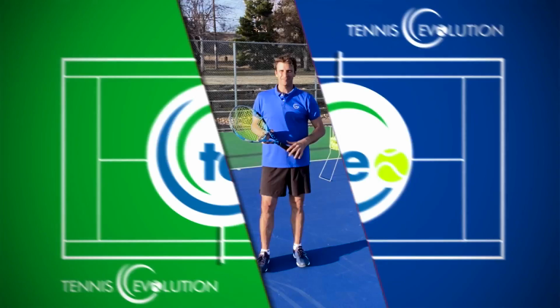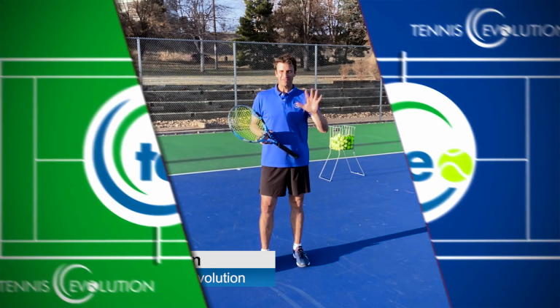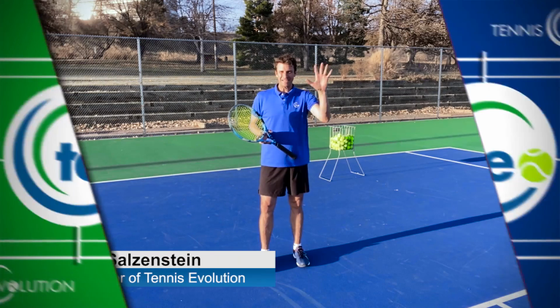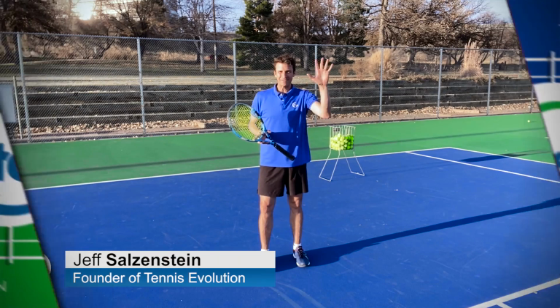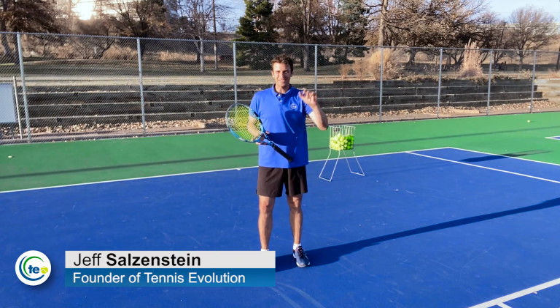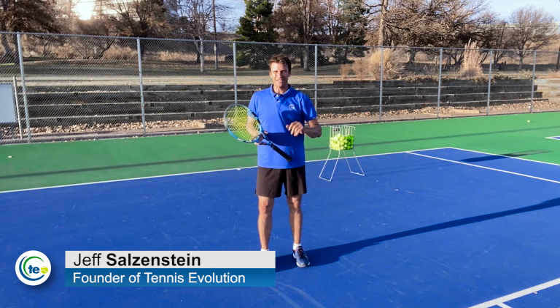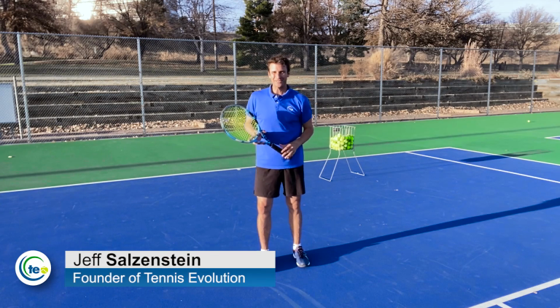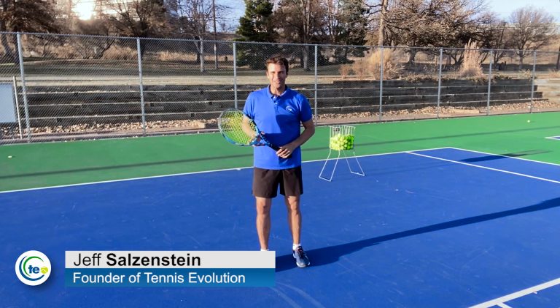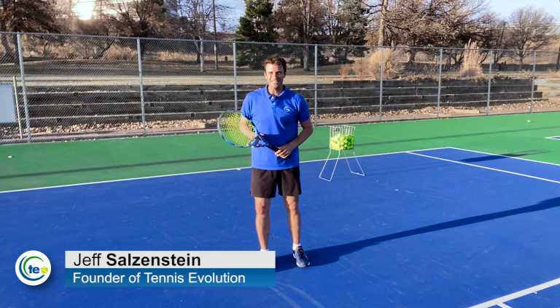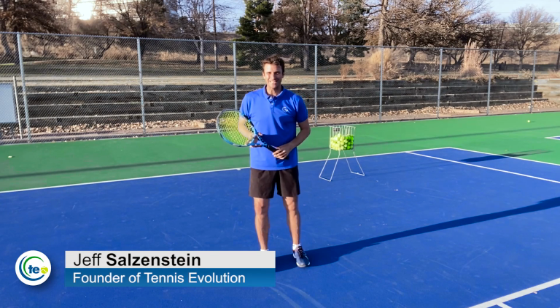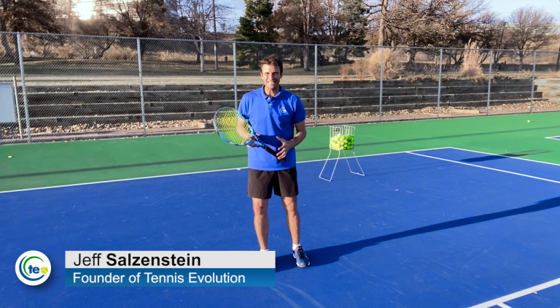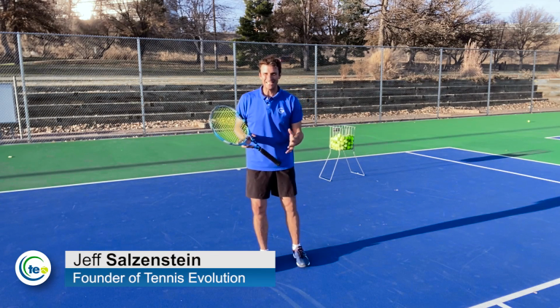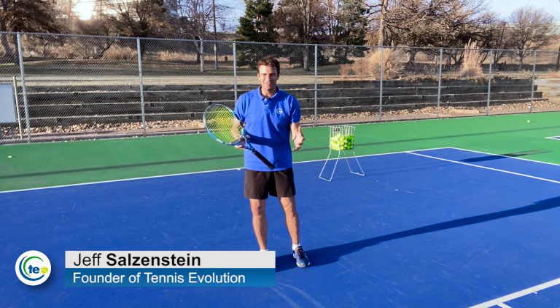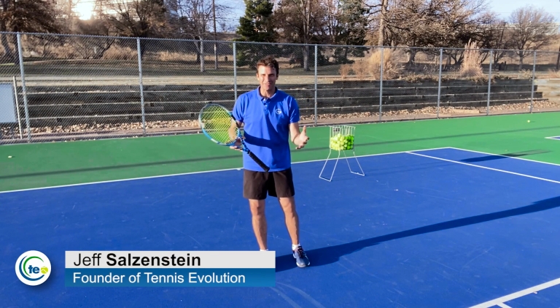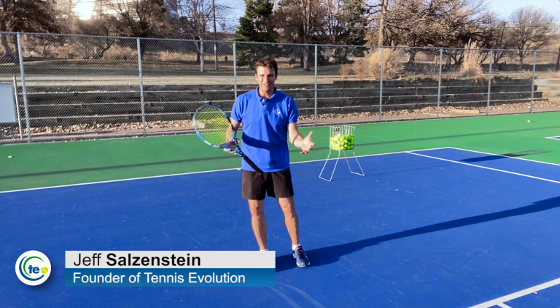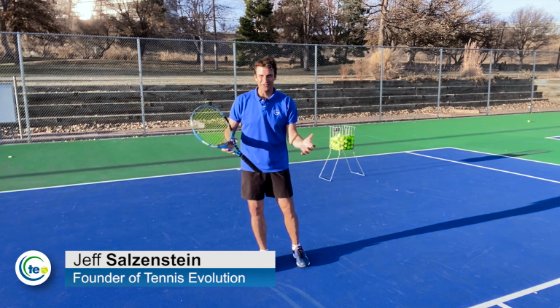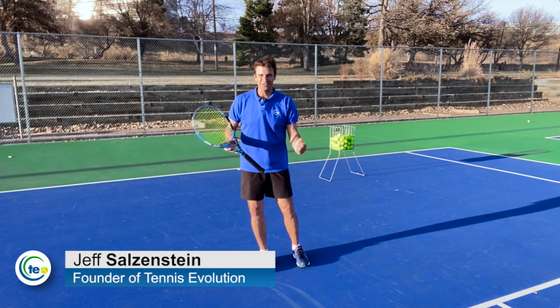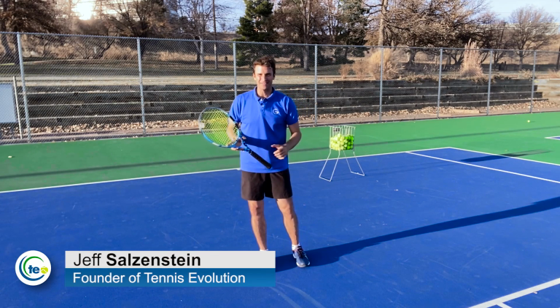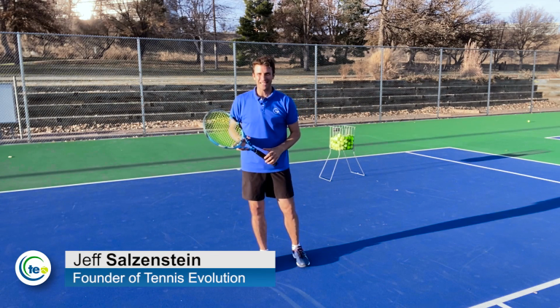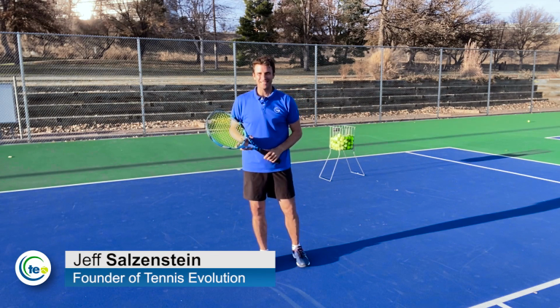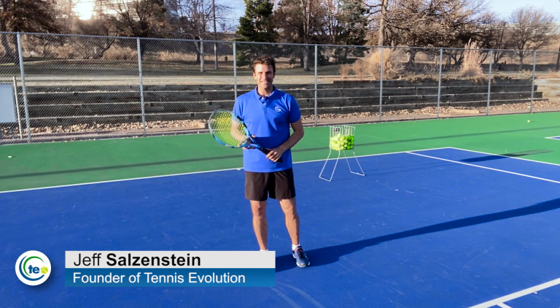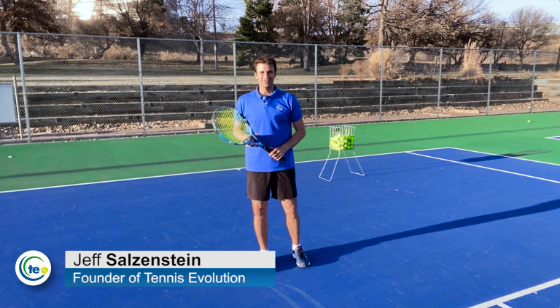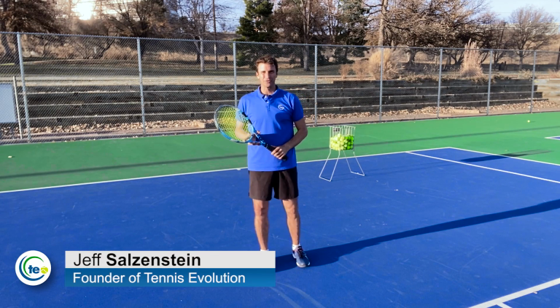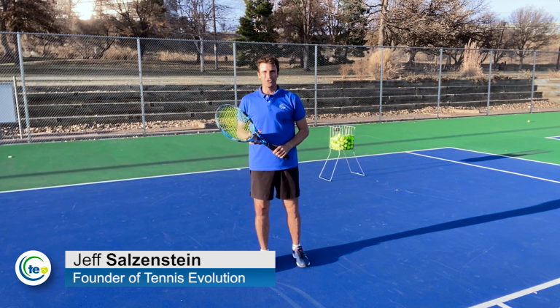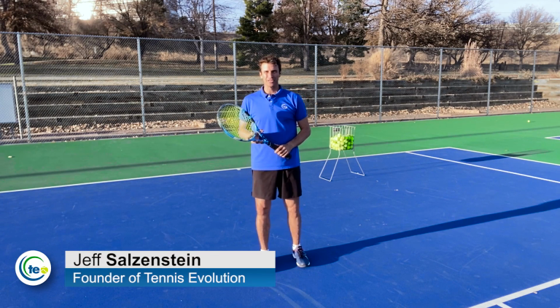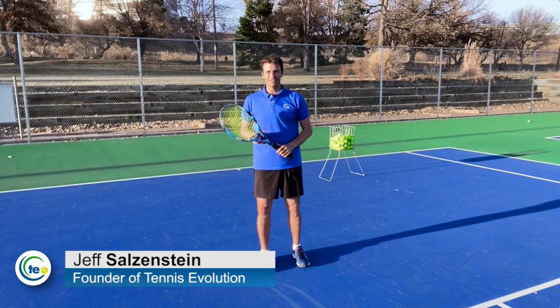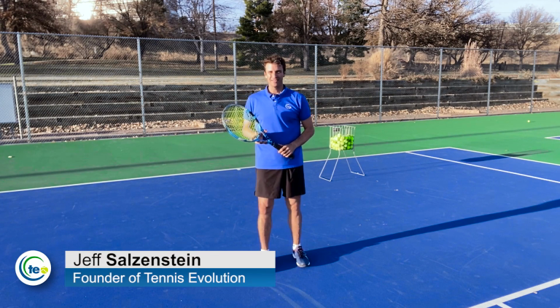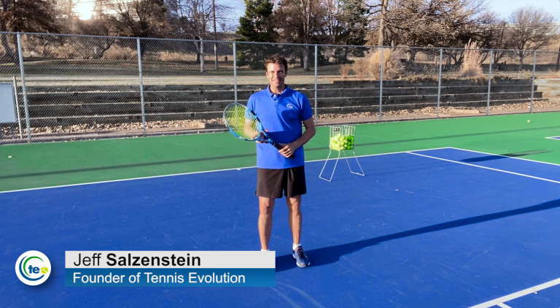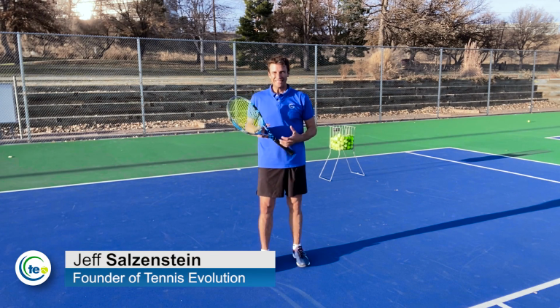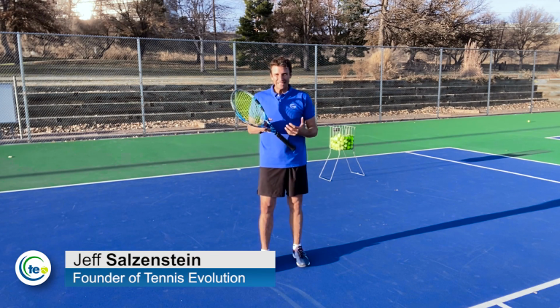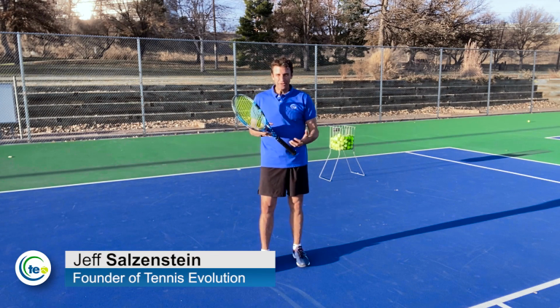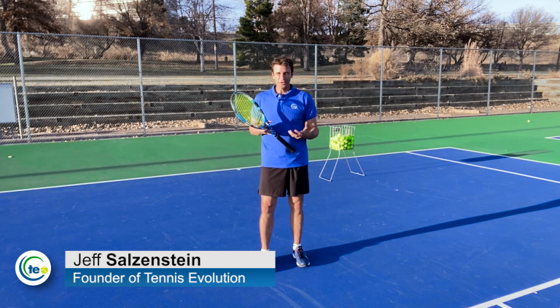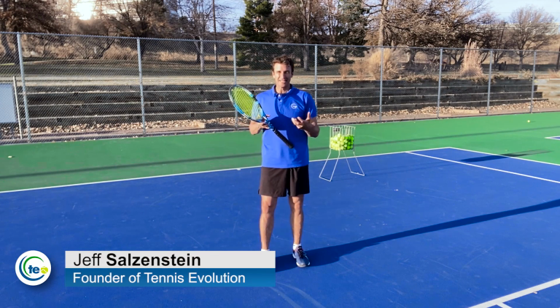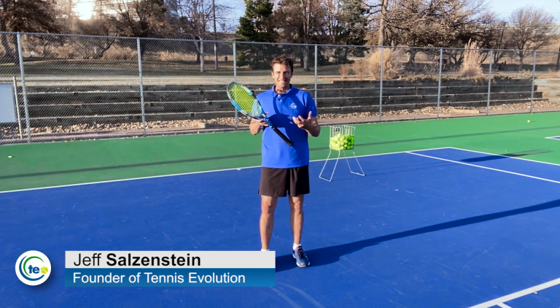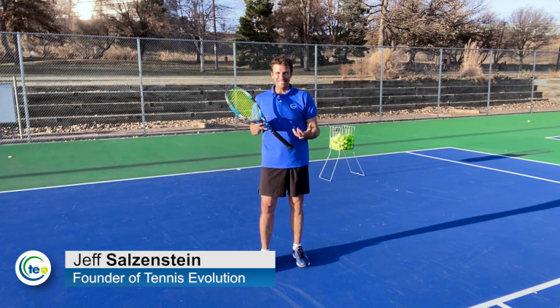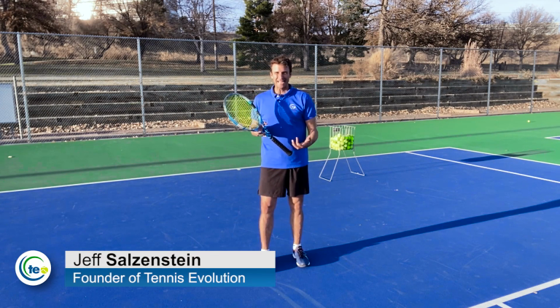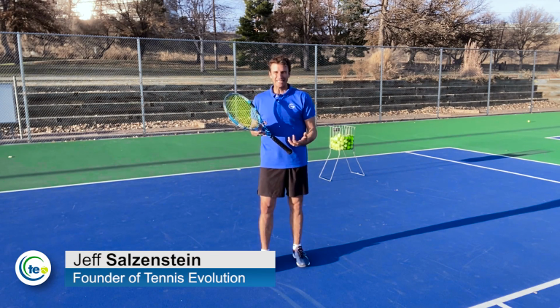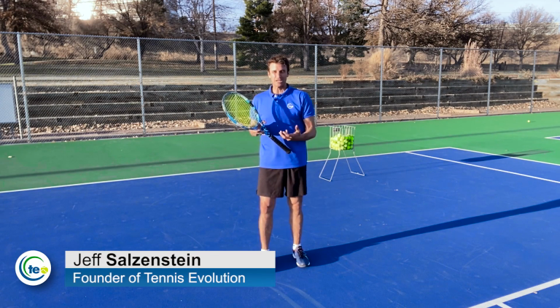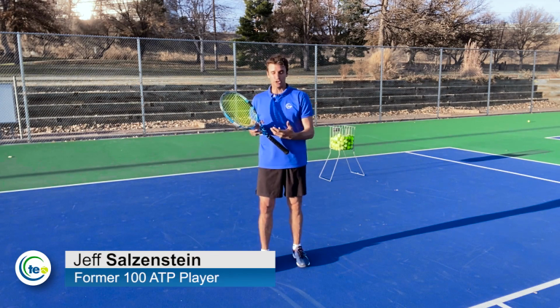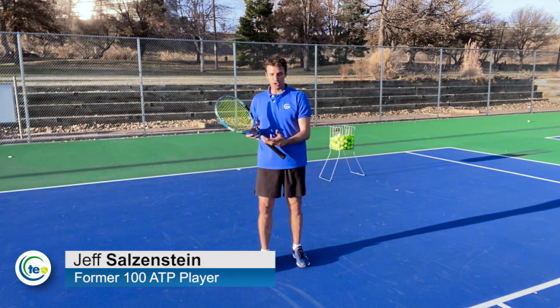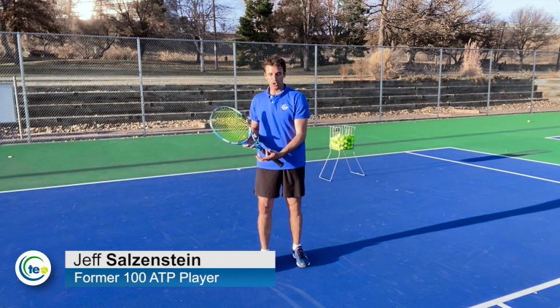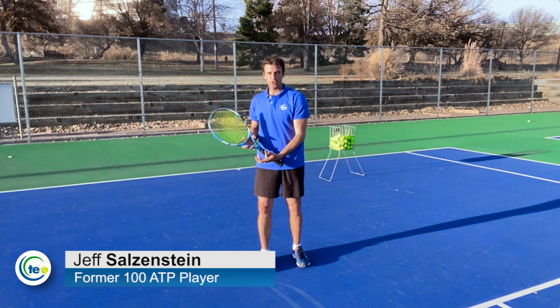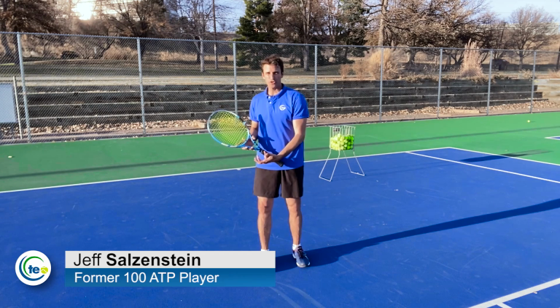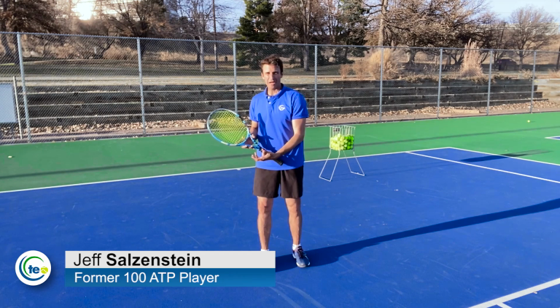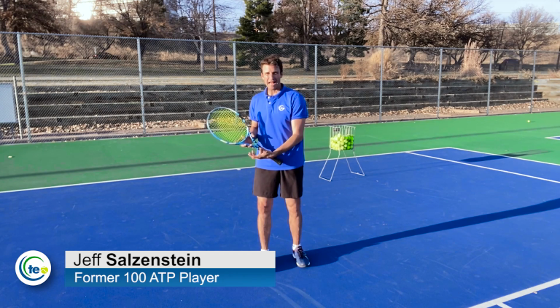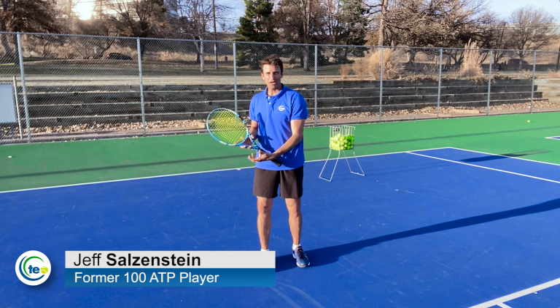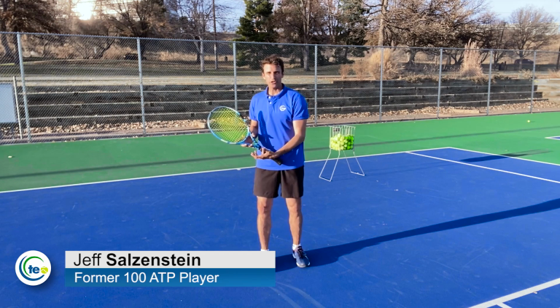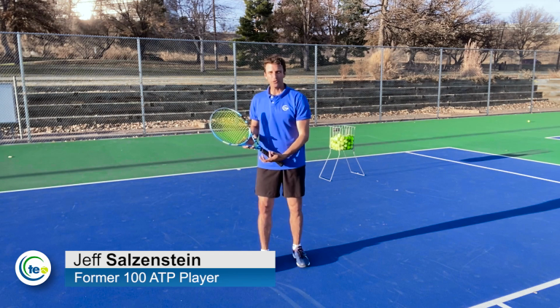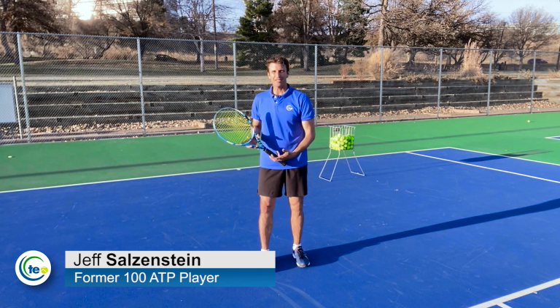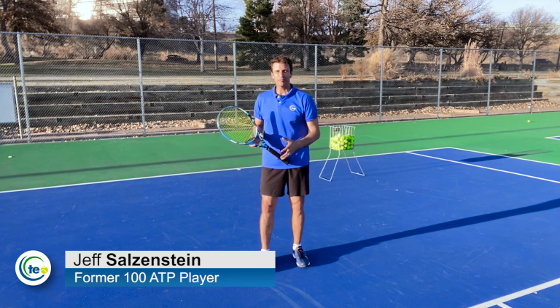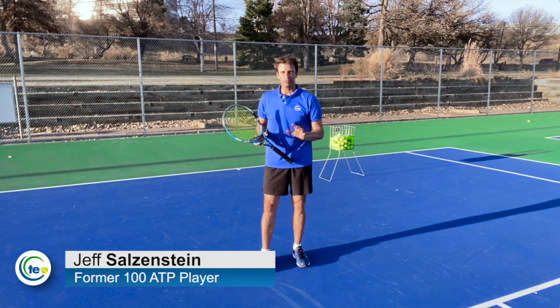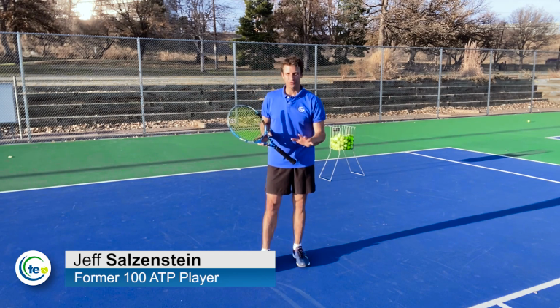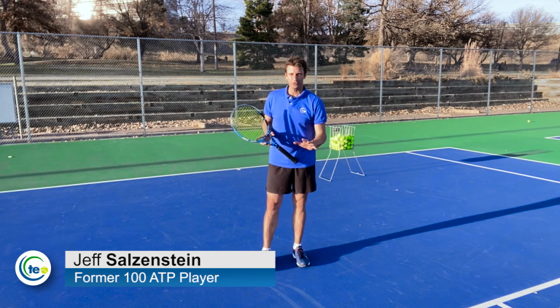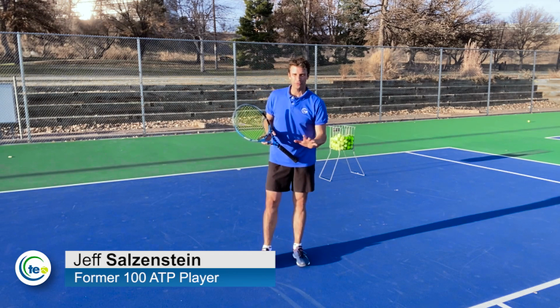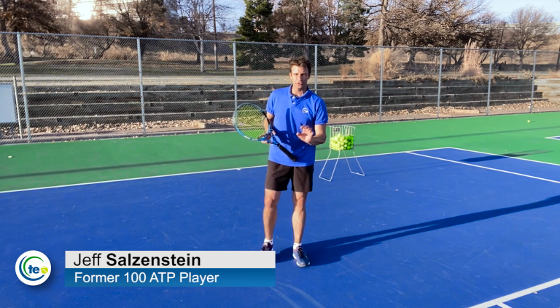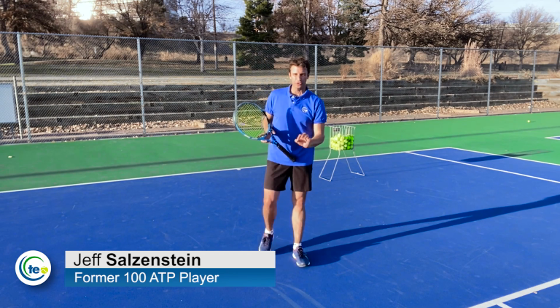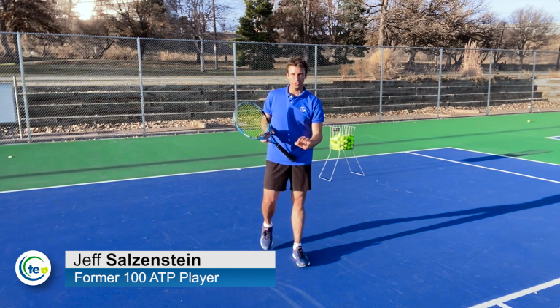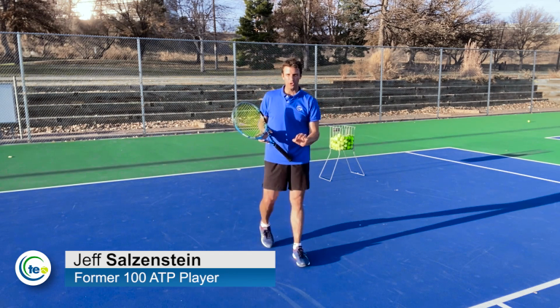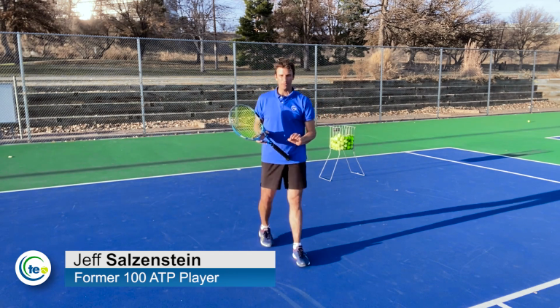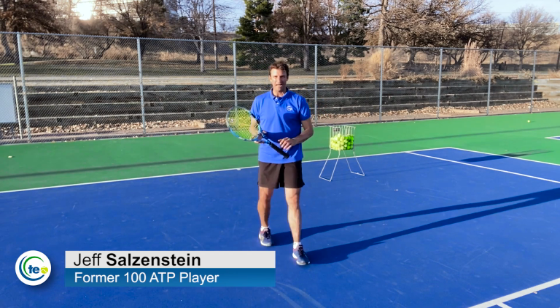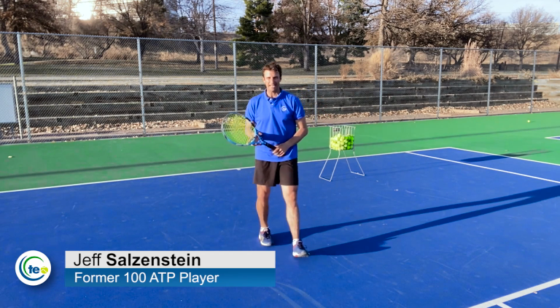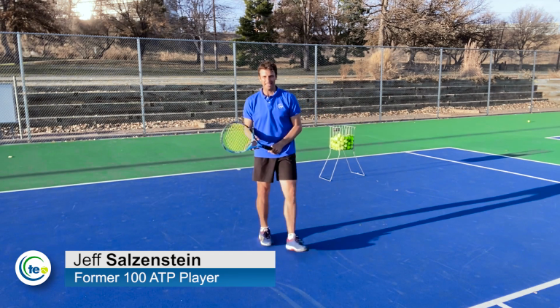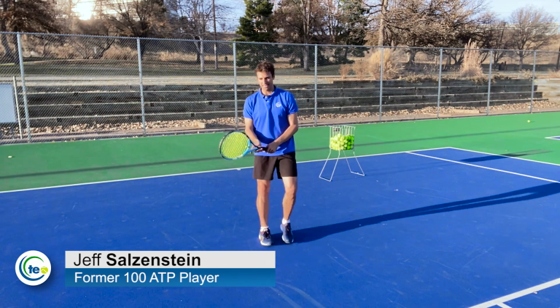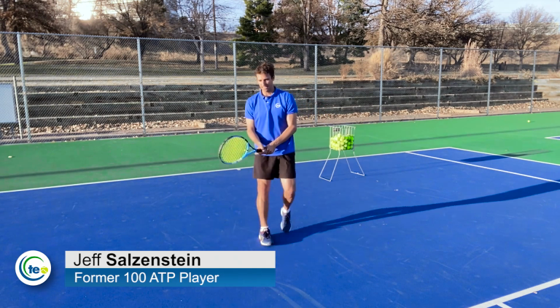My name is Jeff Salzenstein, I'm the founder of Tennis Evolution. Eager and excited to show you how you can improve your low backhand.